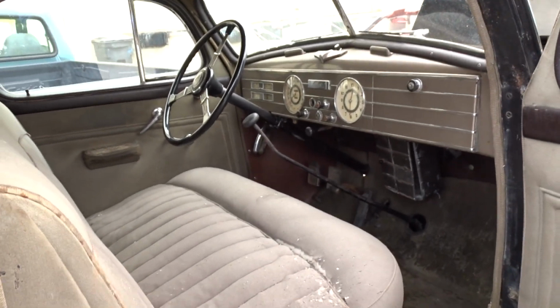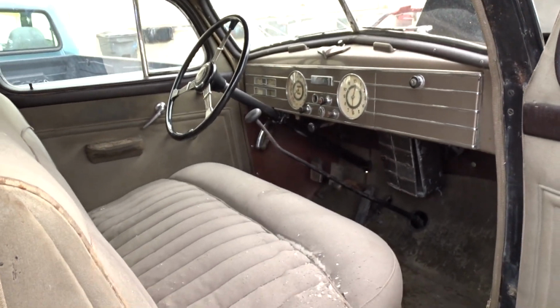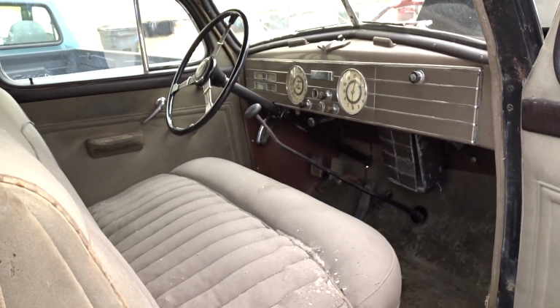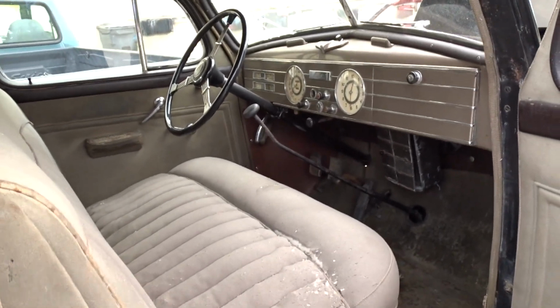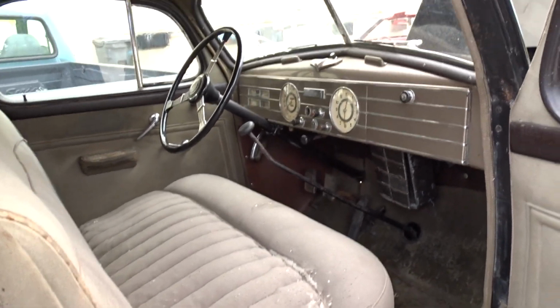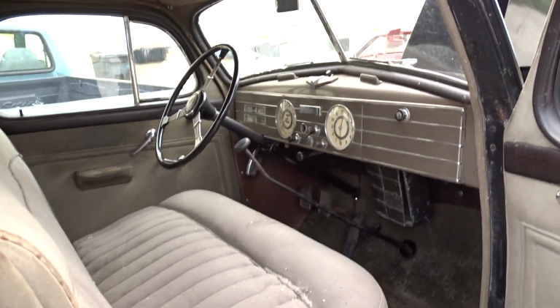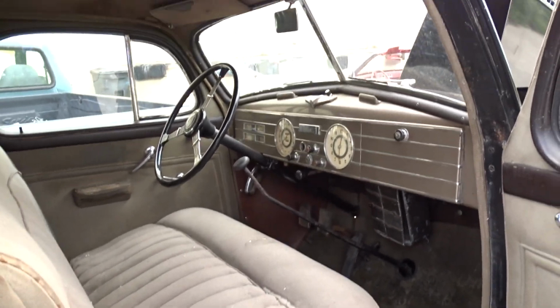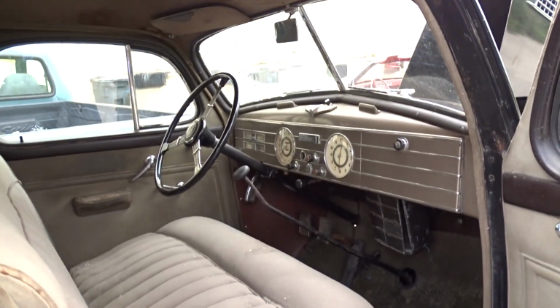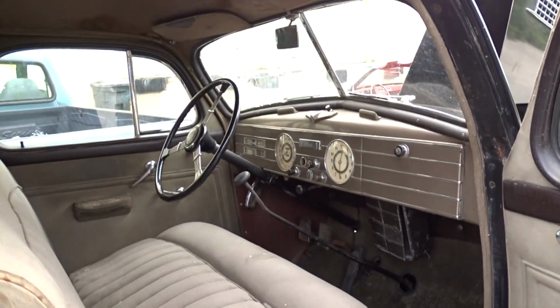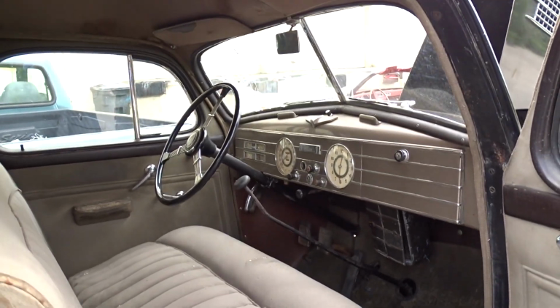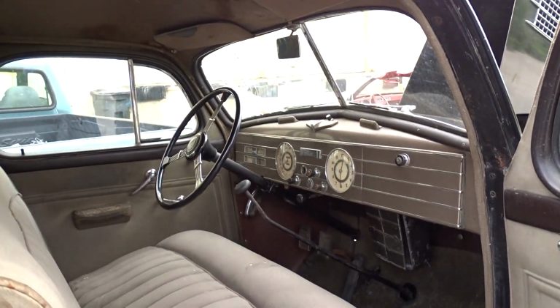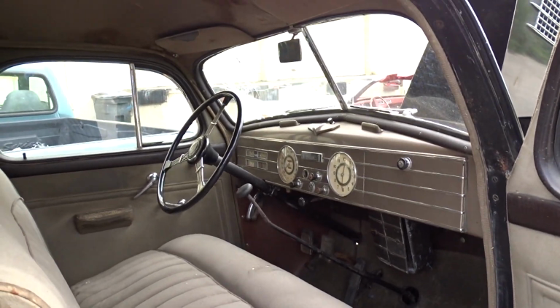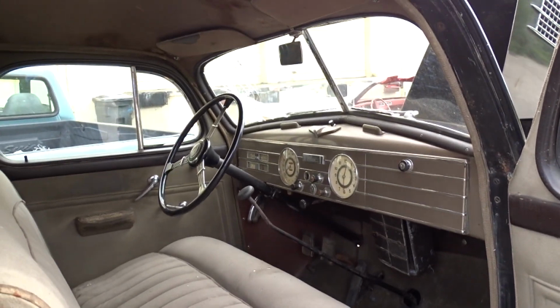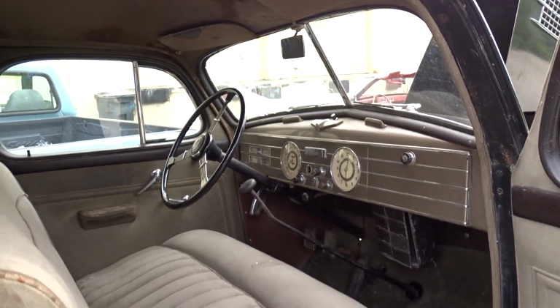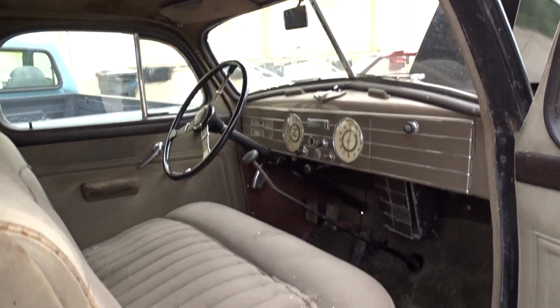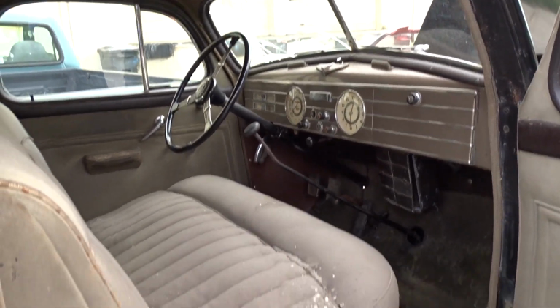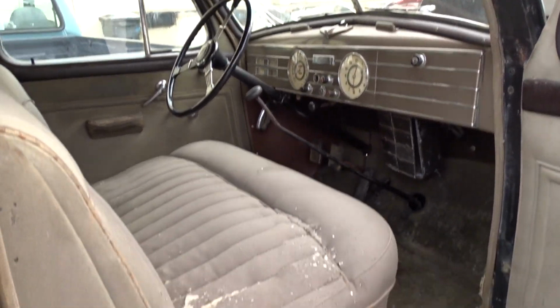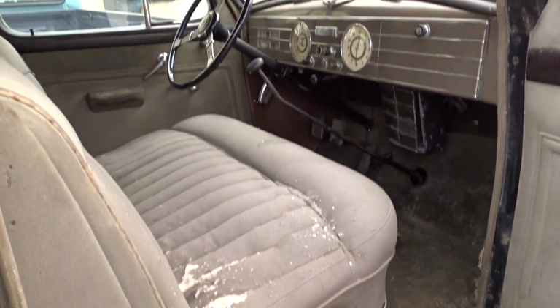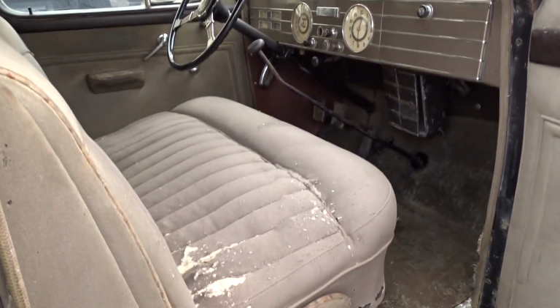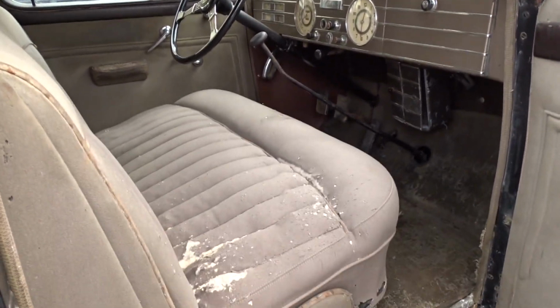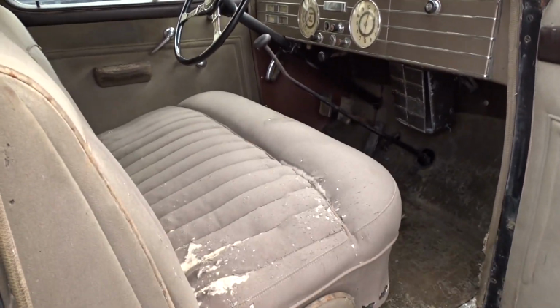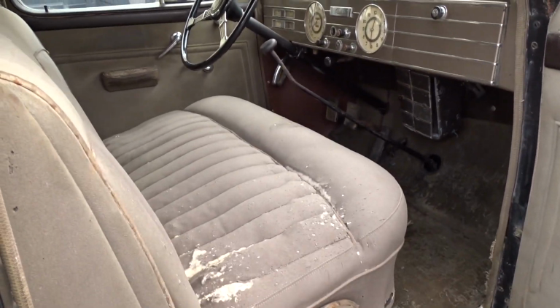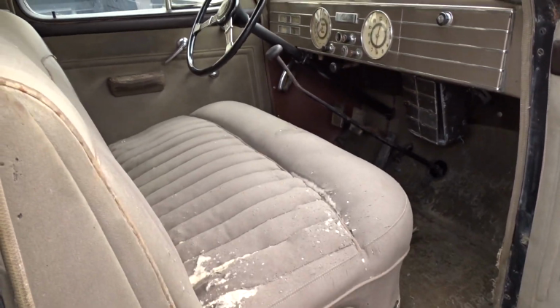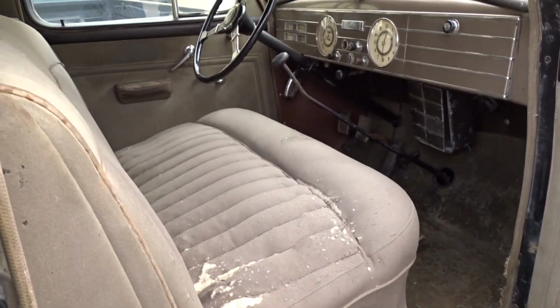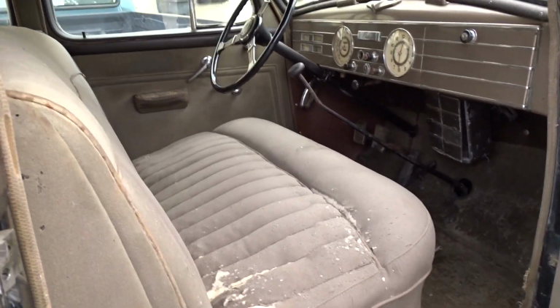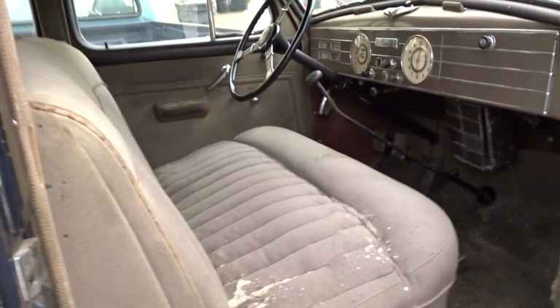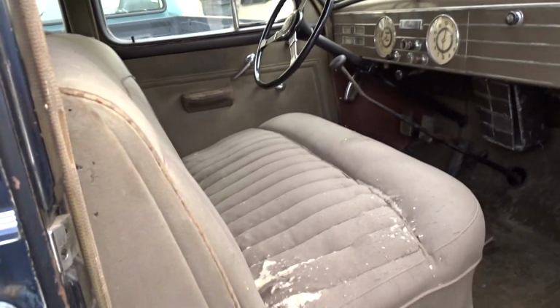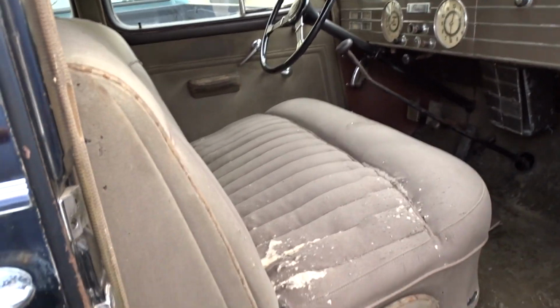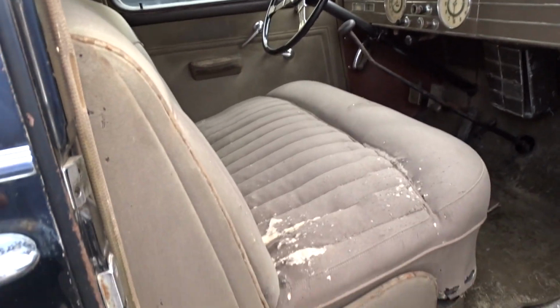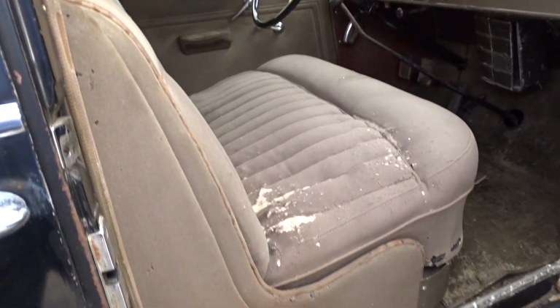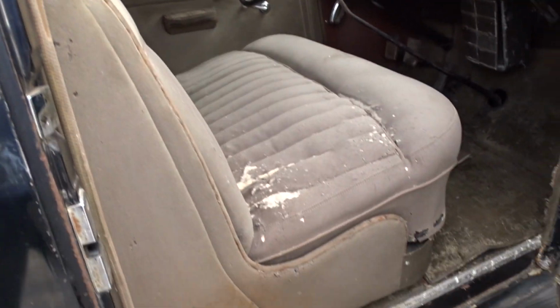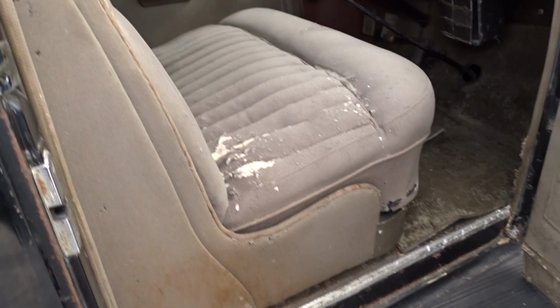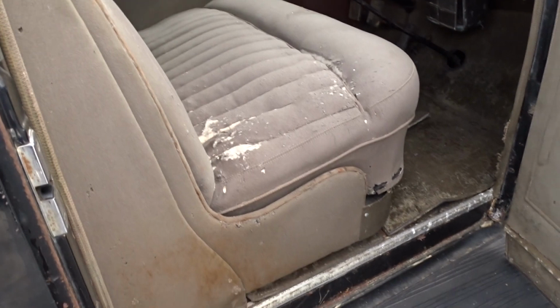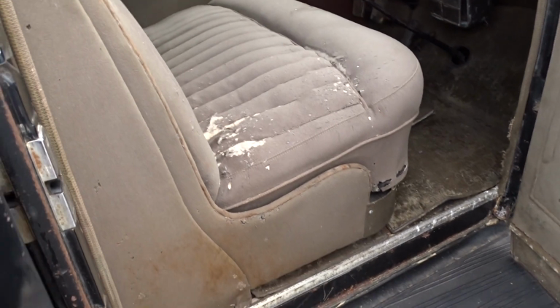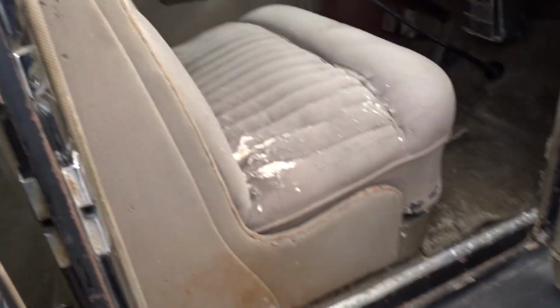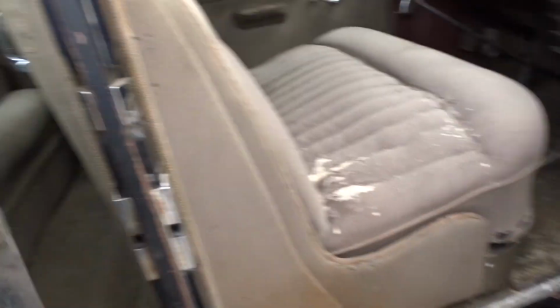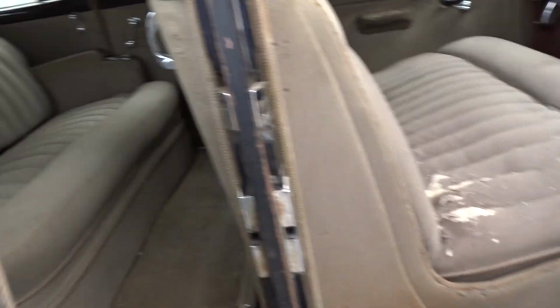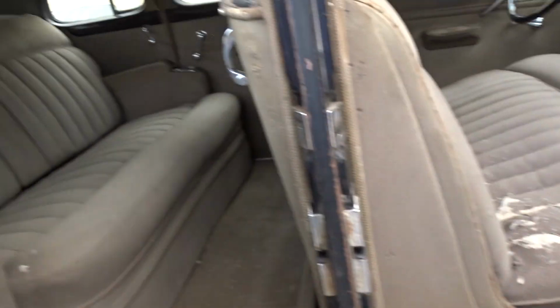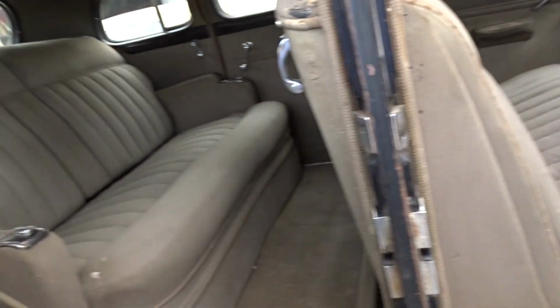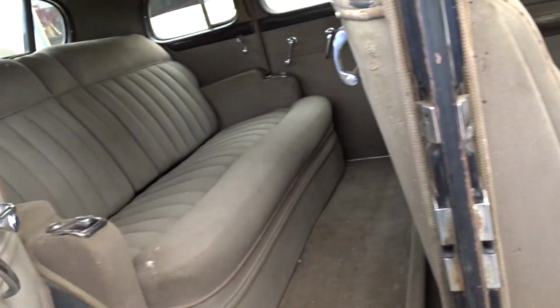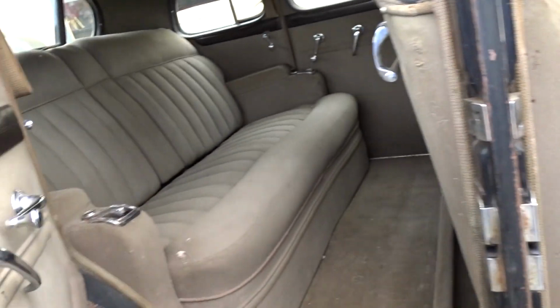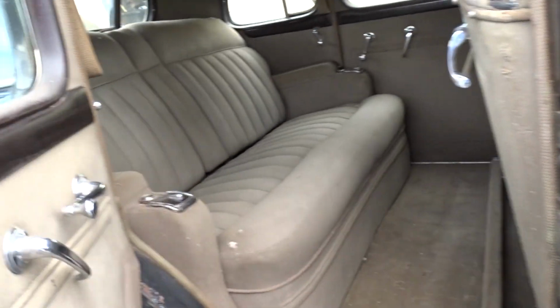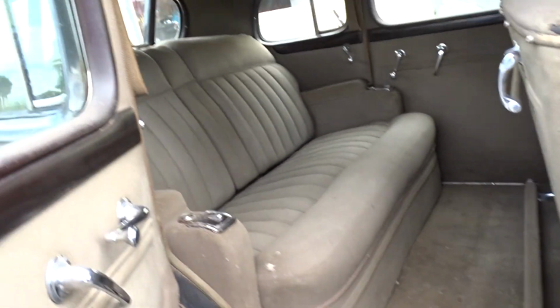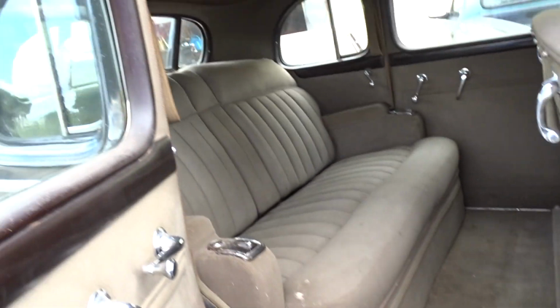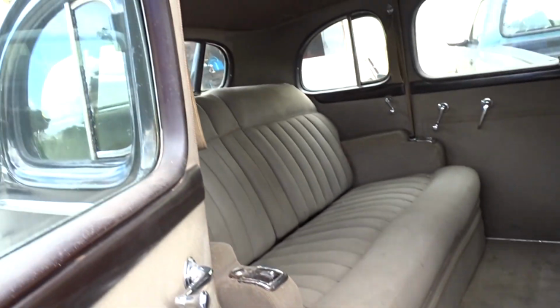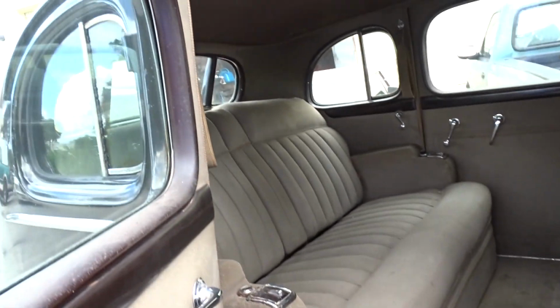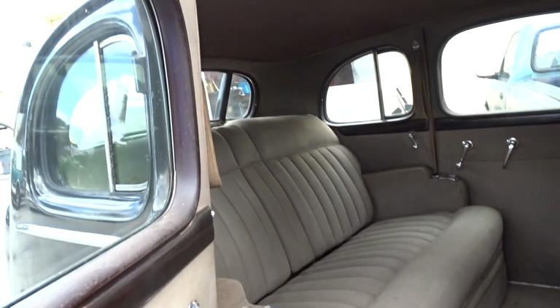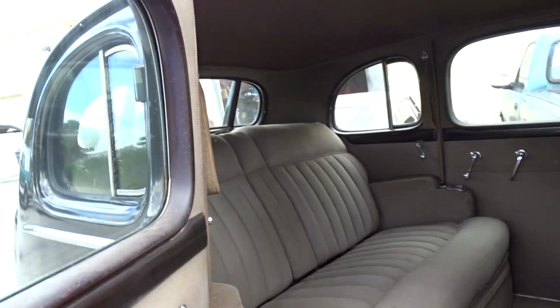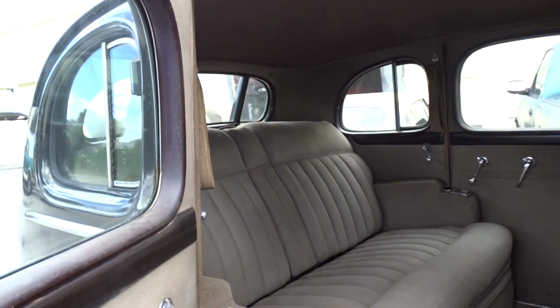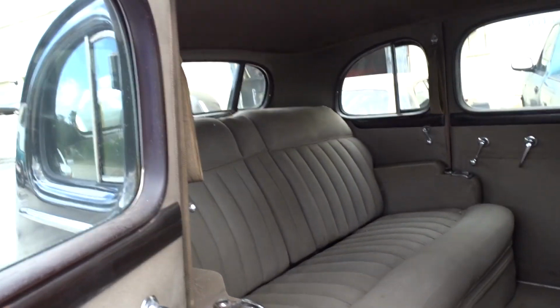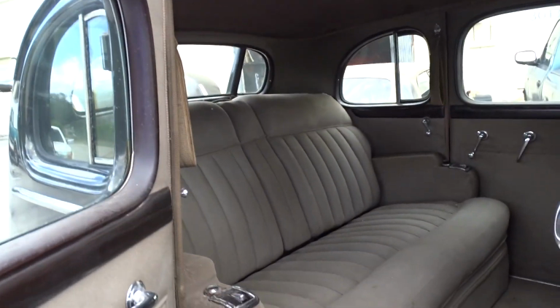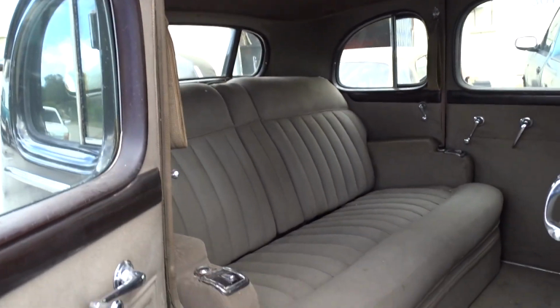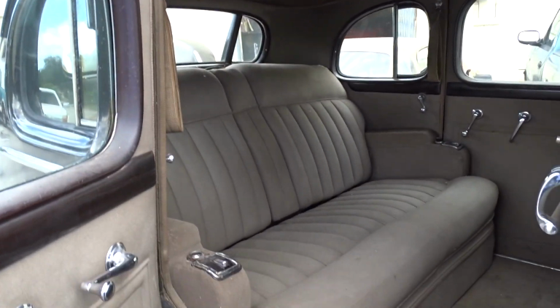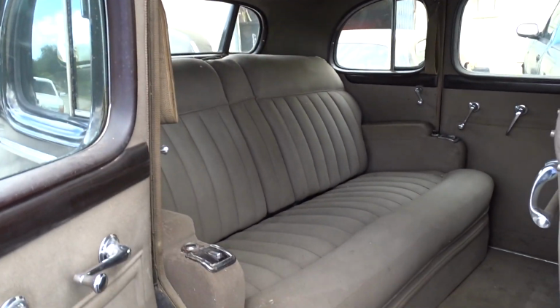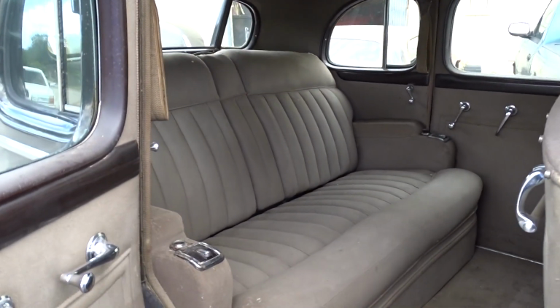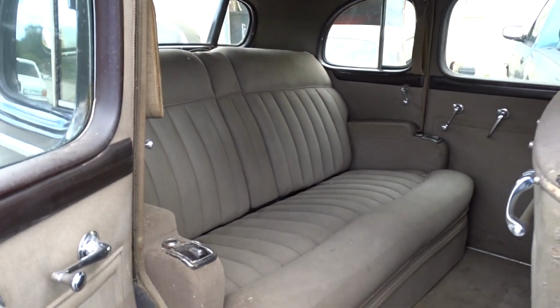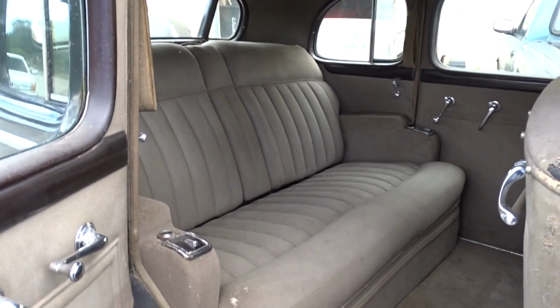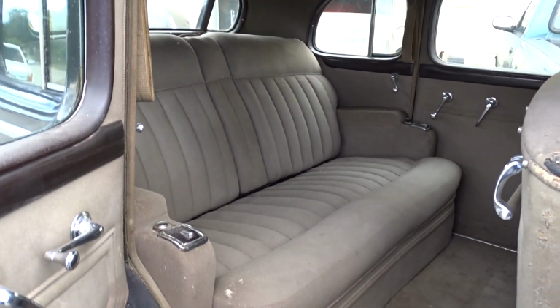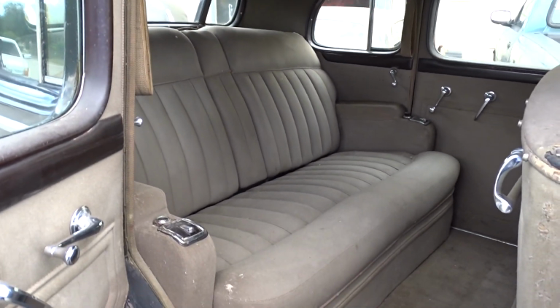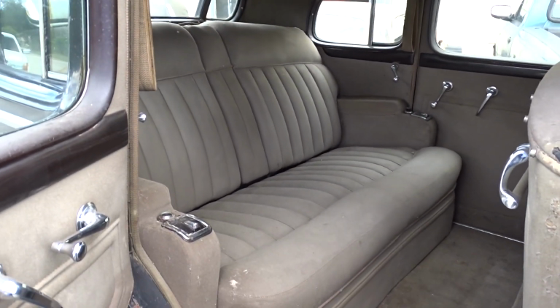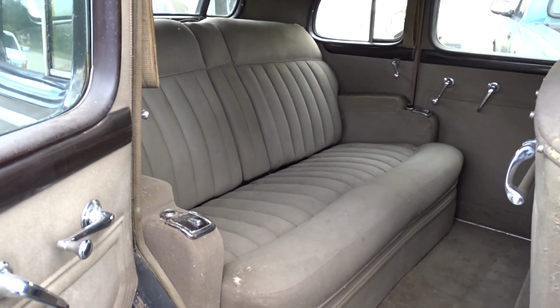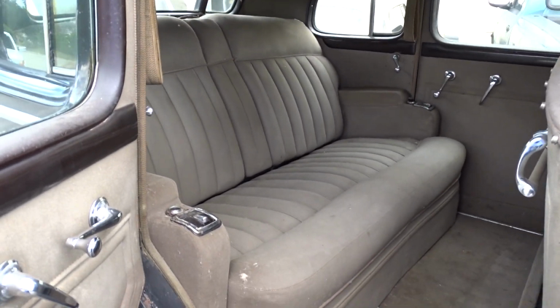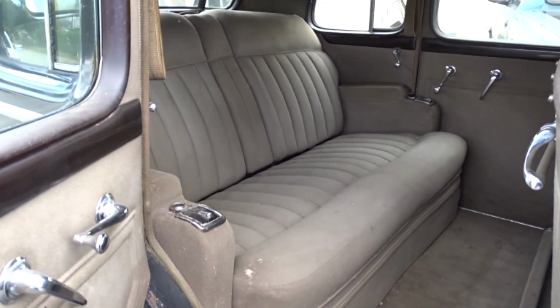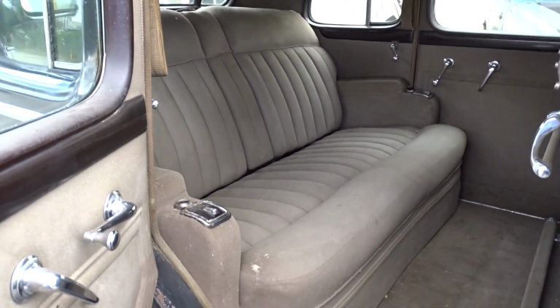There's your dash. Seats. Back seats — there's plenty of room back there, I'll tell you that.